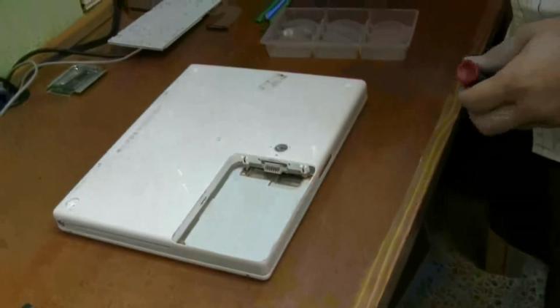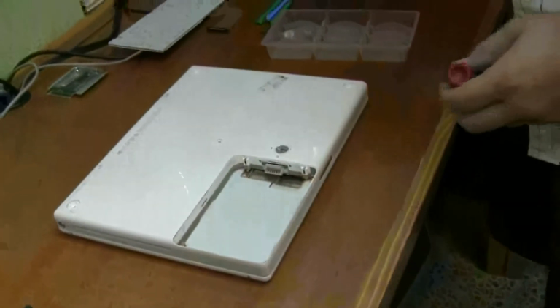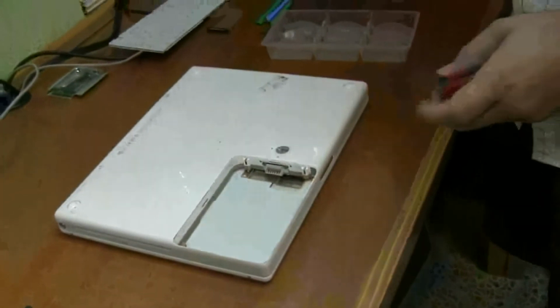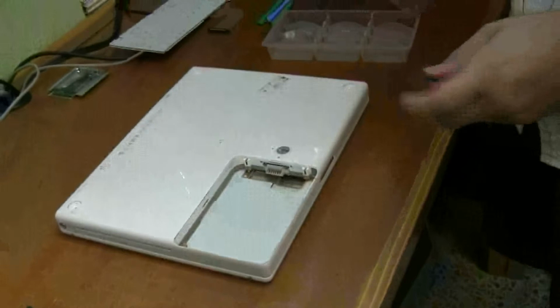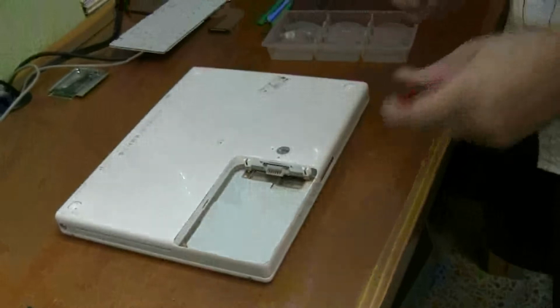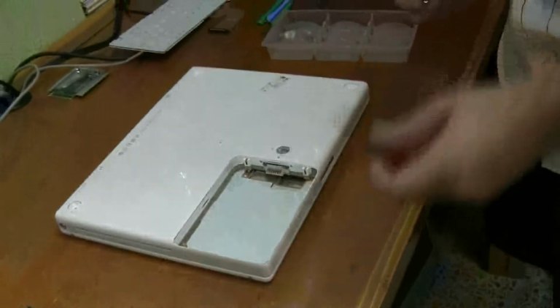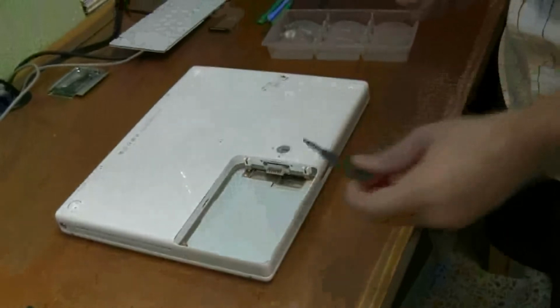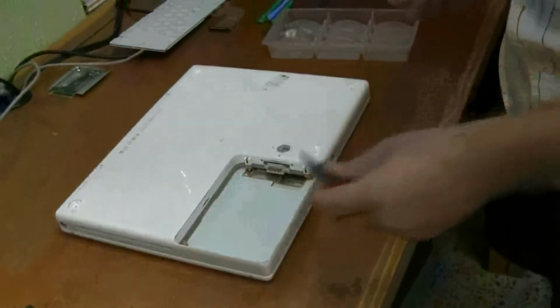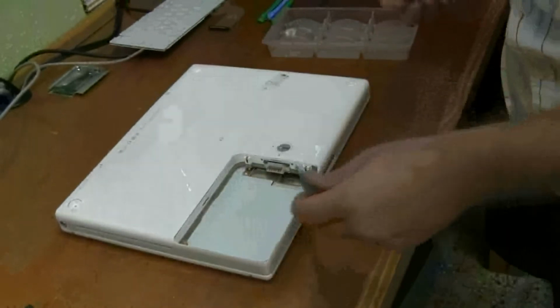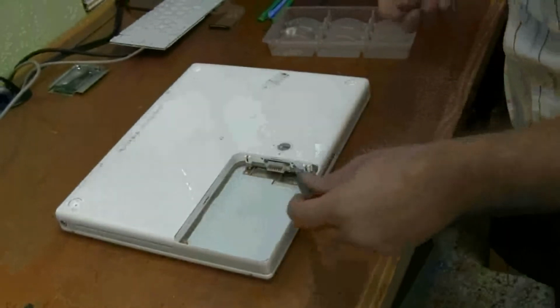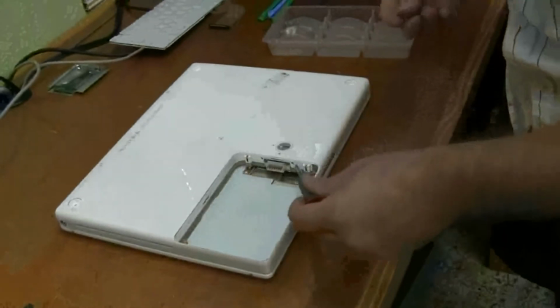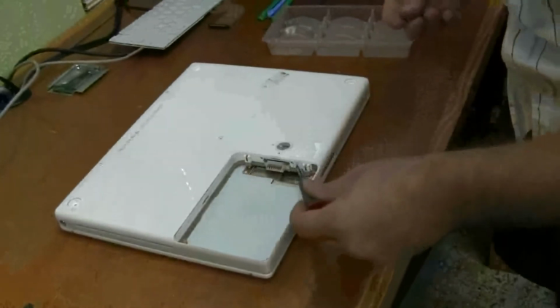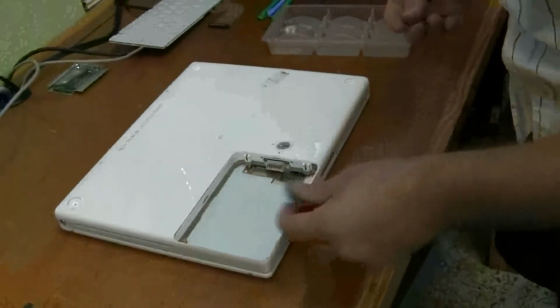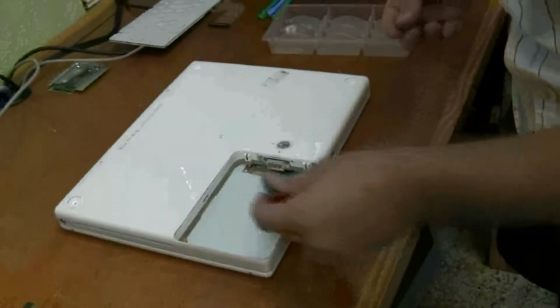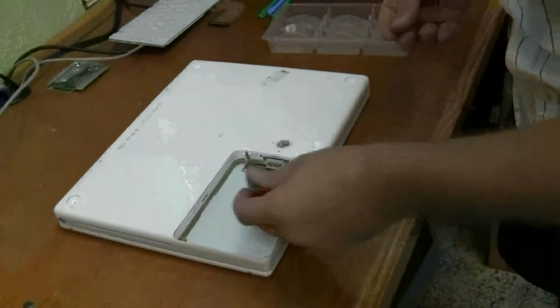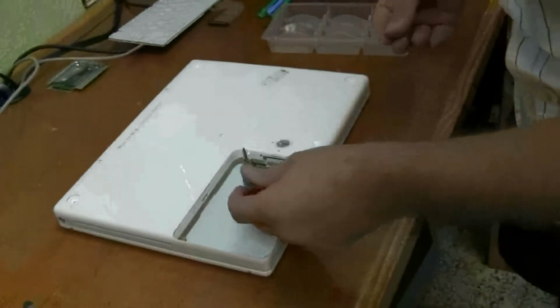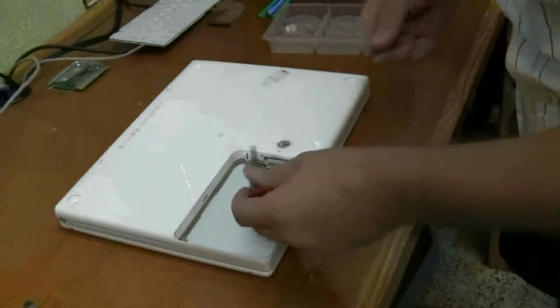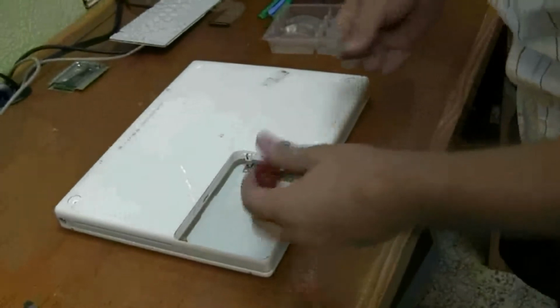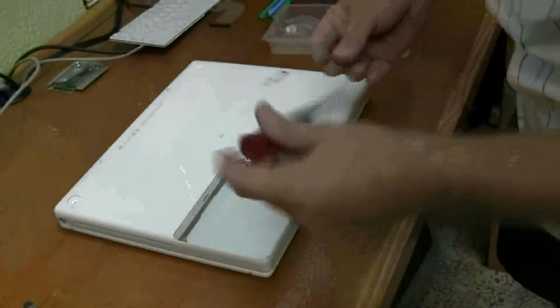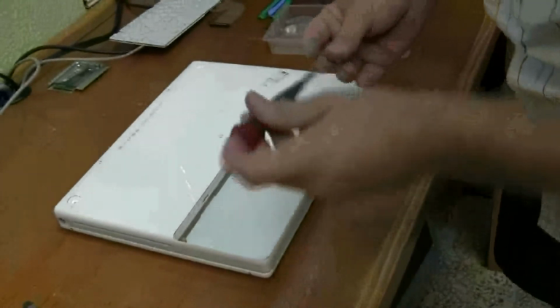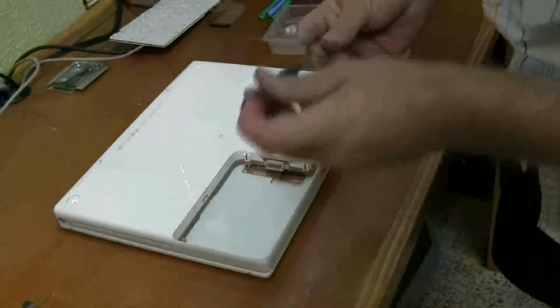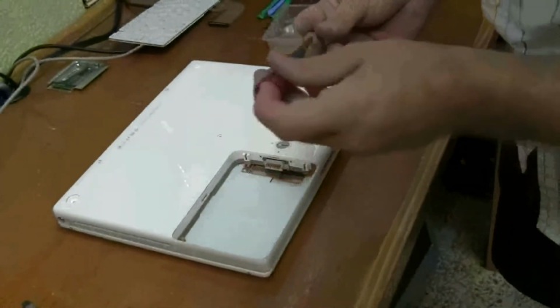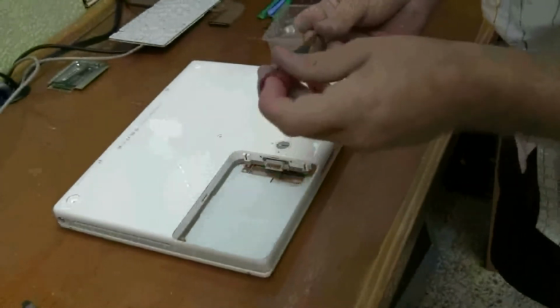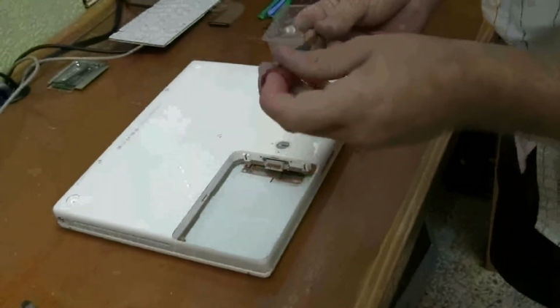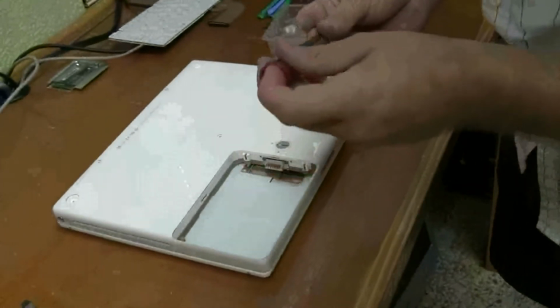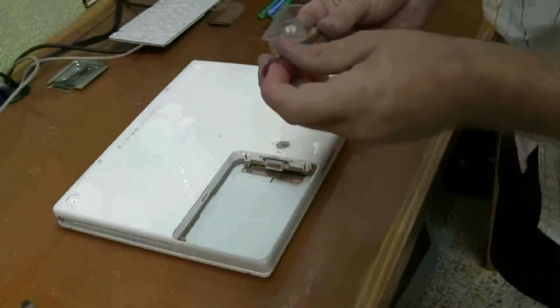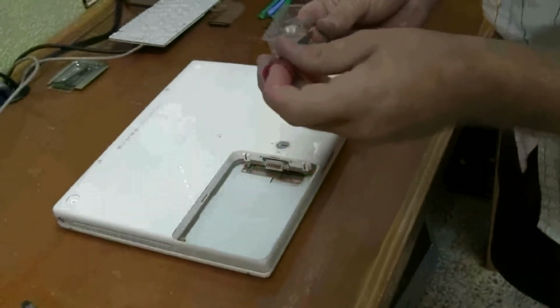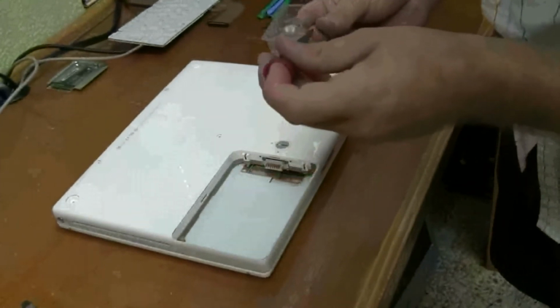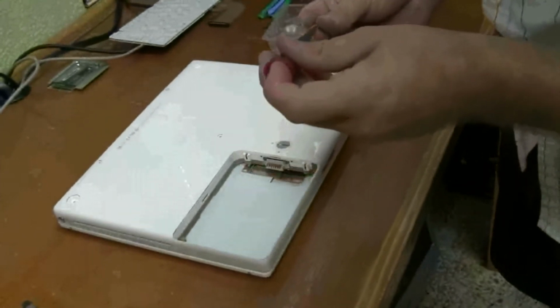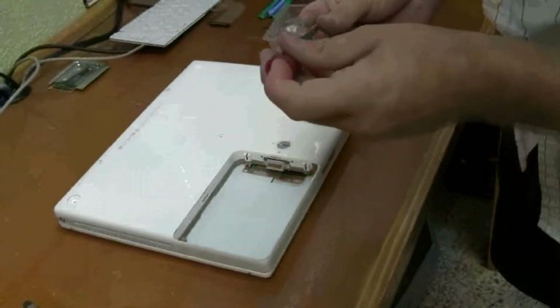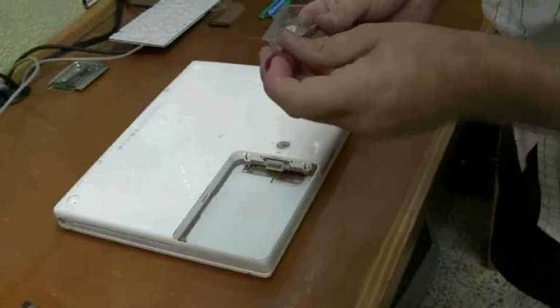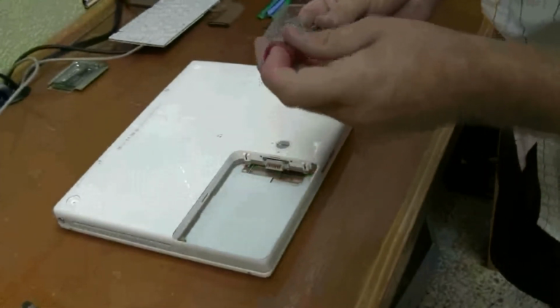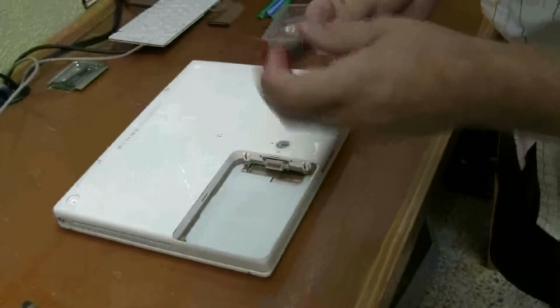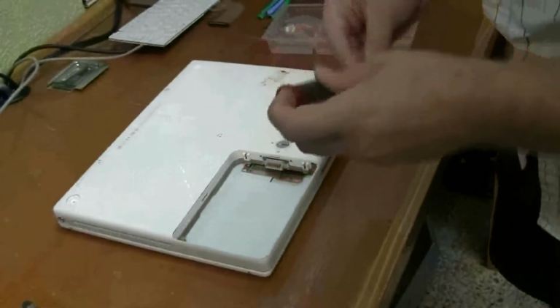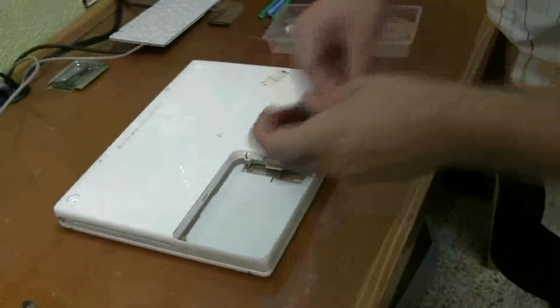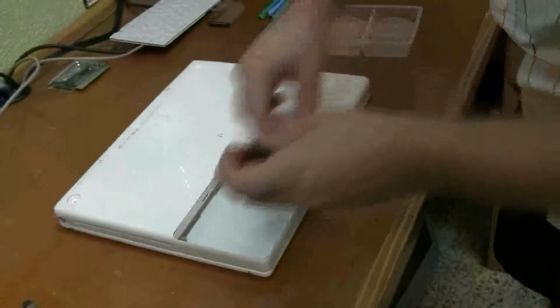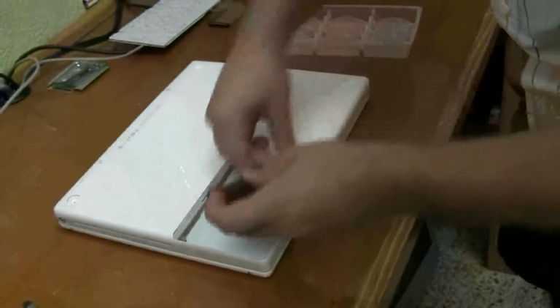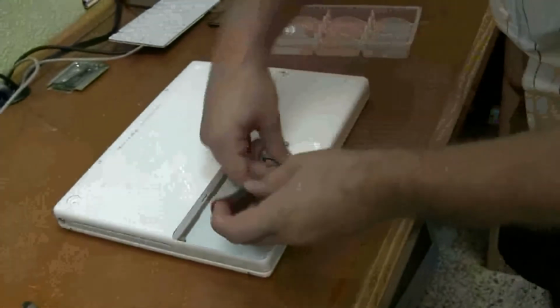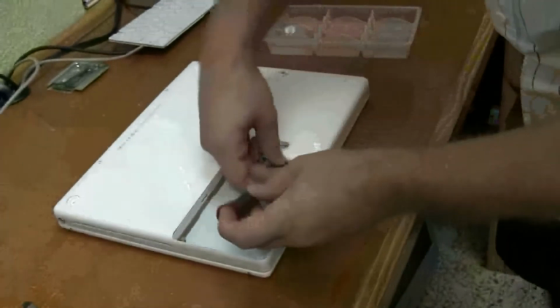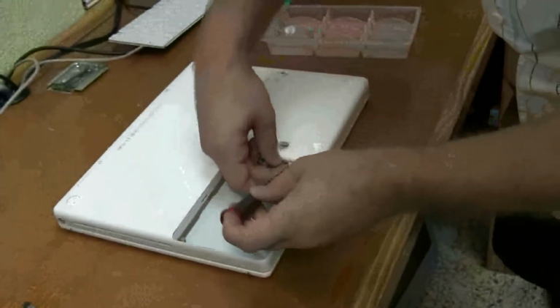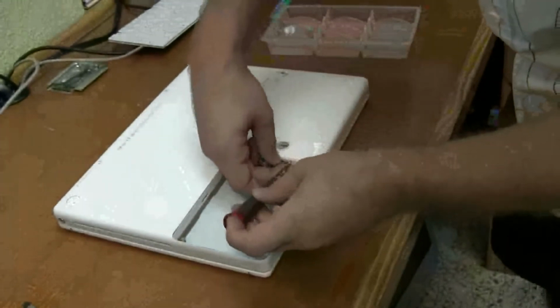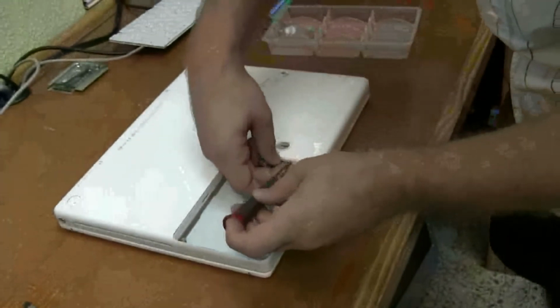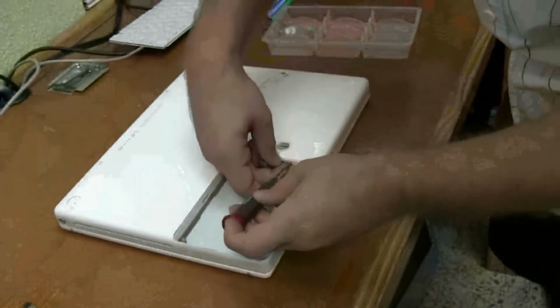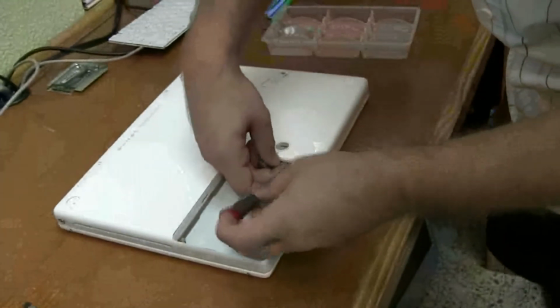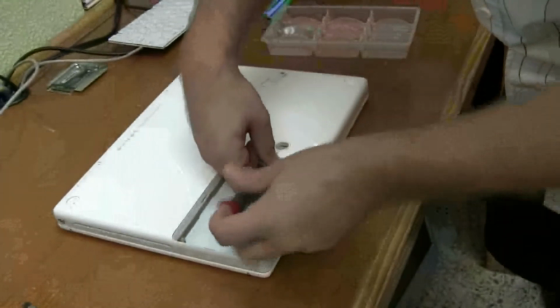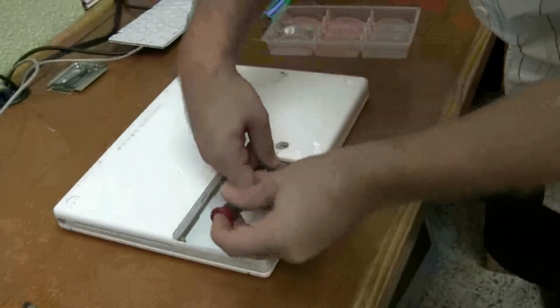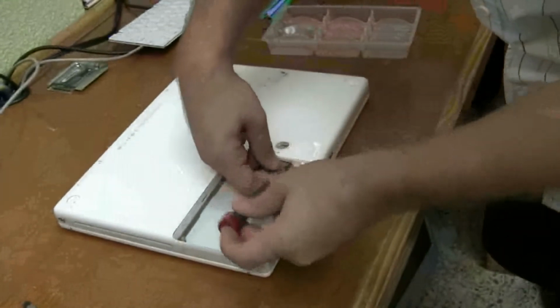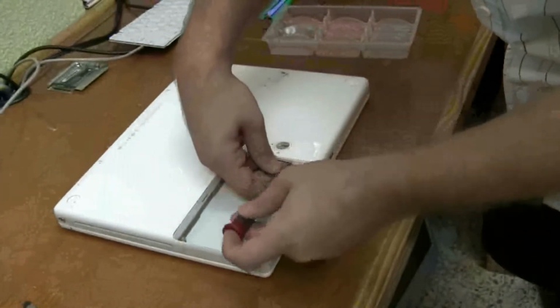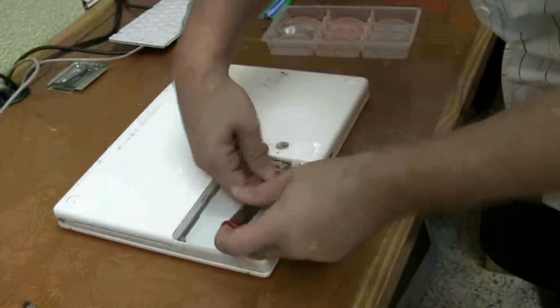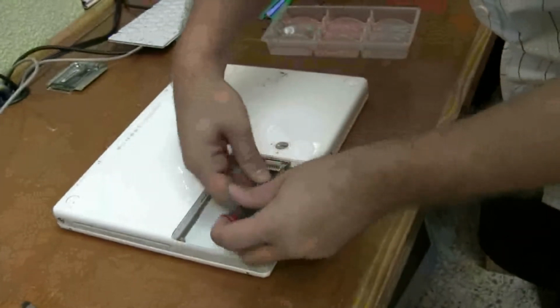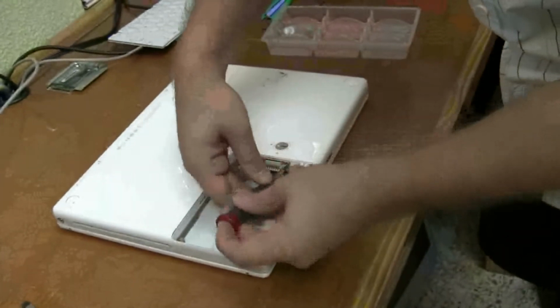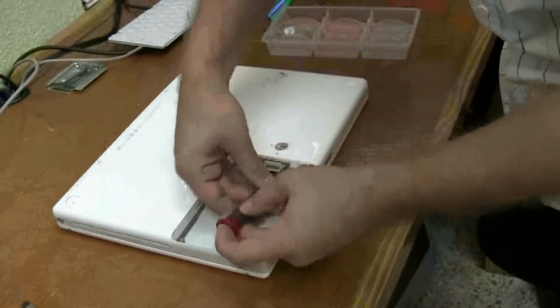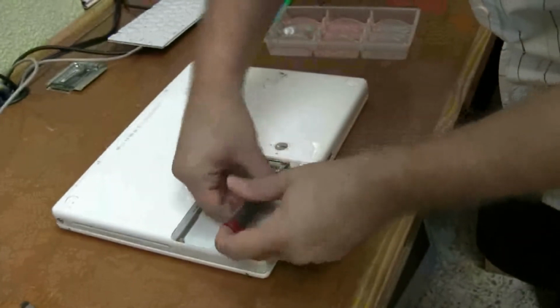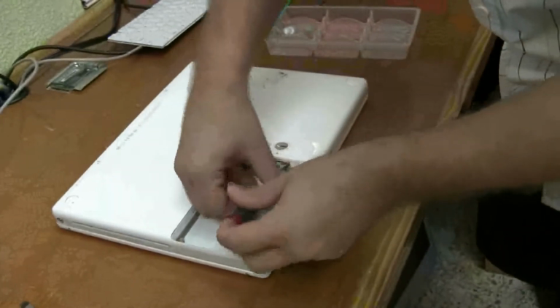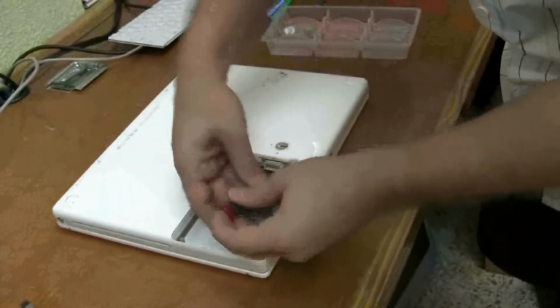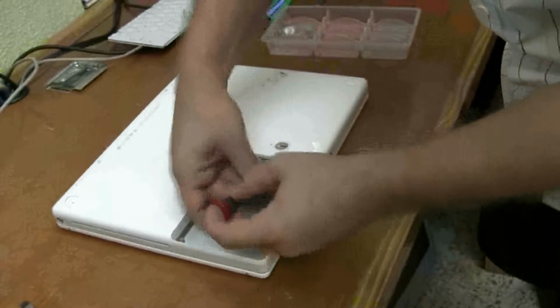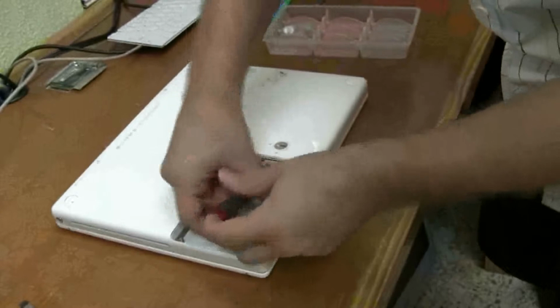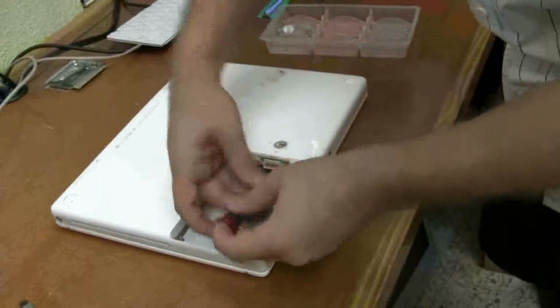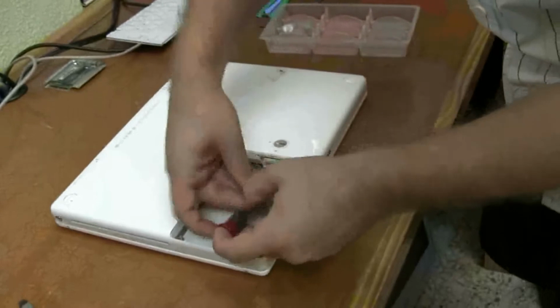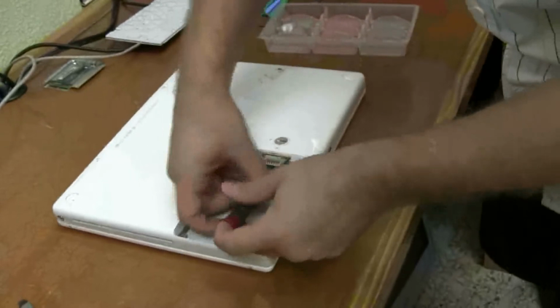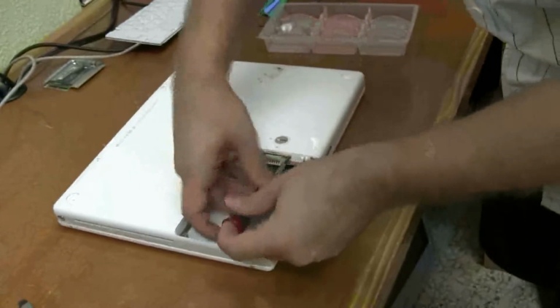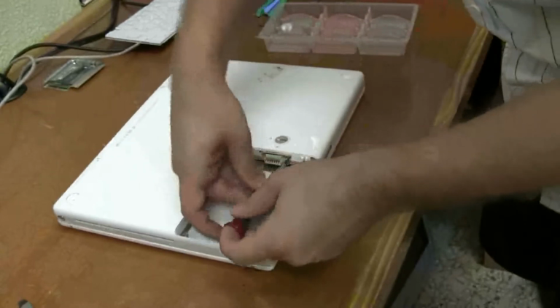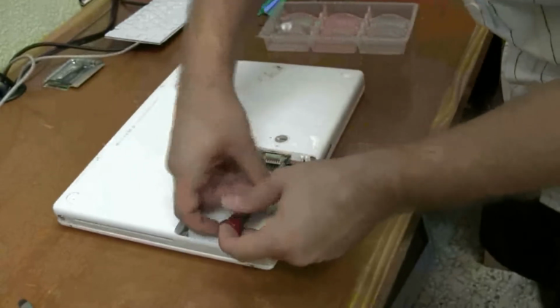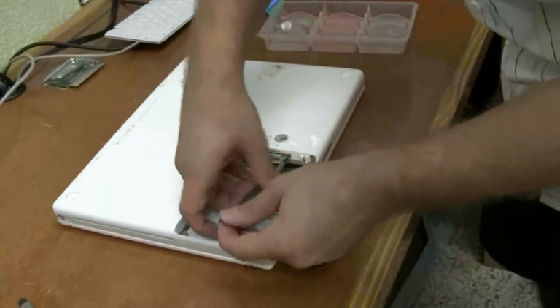So for here, there's two screws in the battery compartment. Let's put those in there.